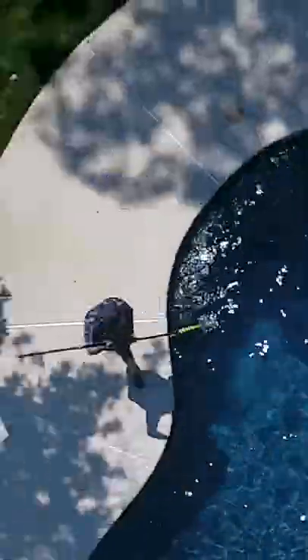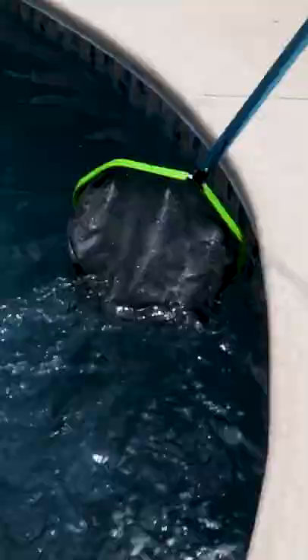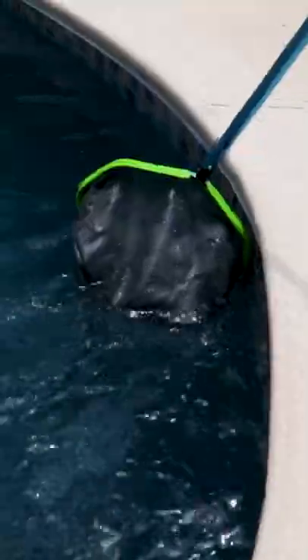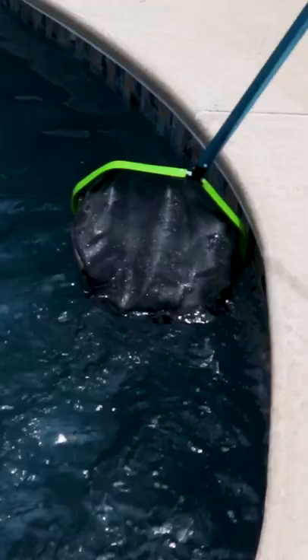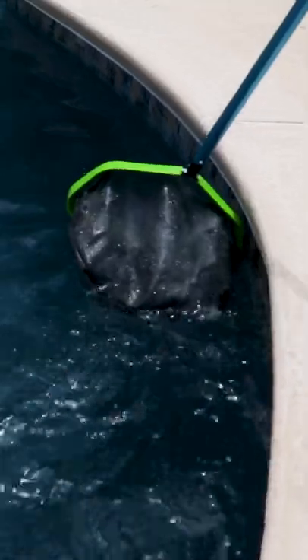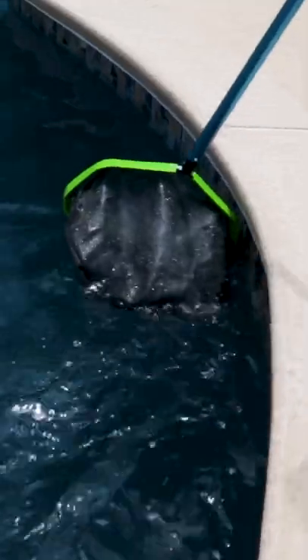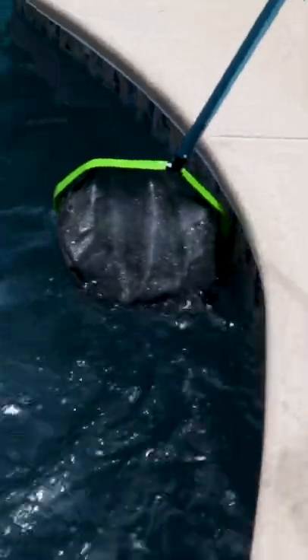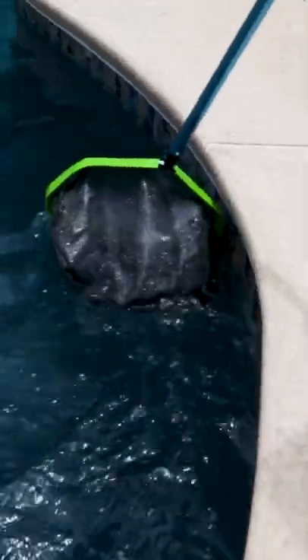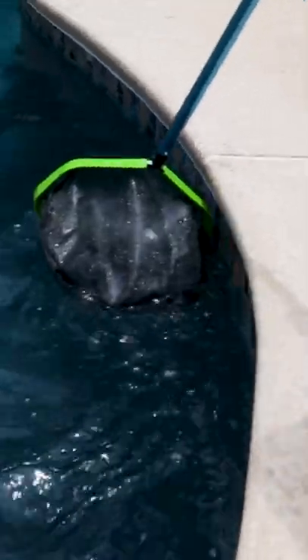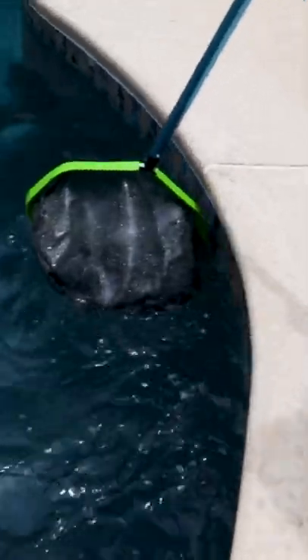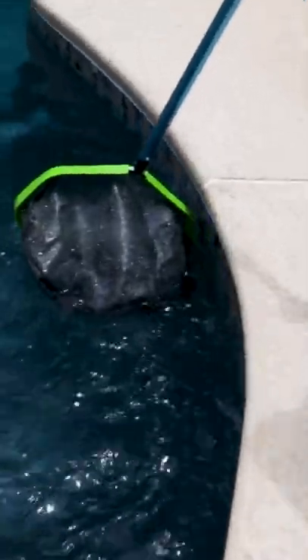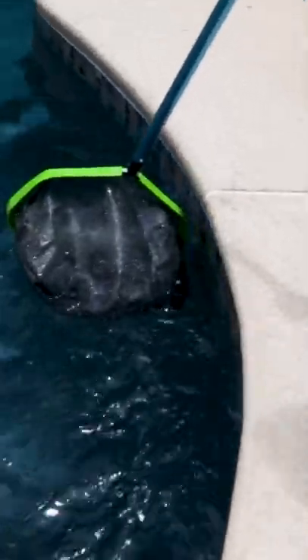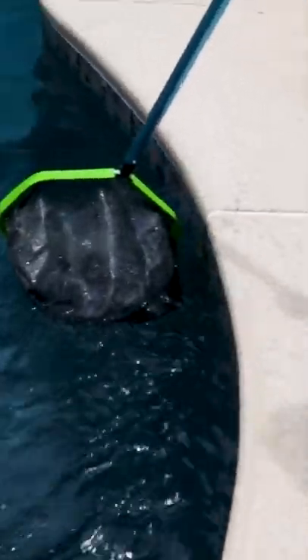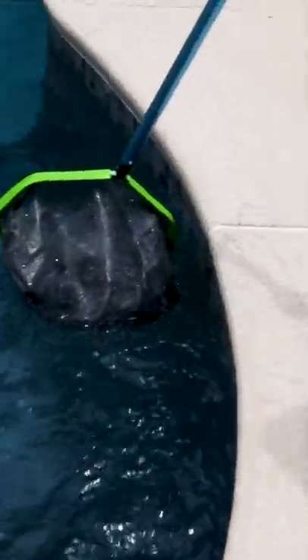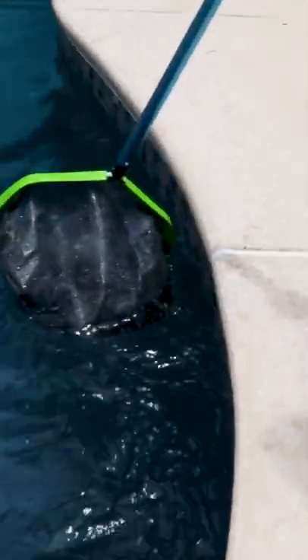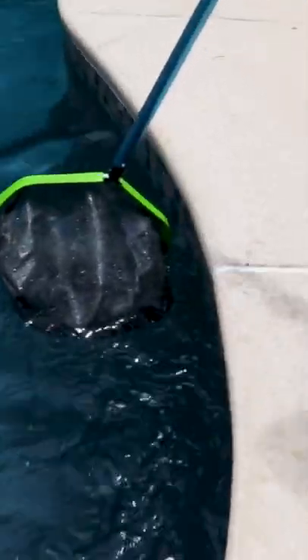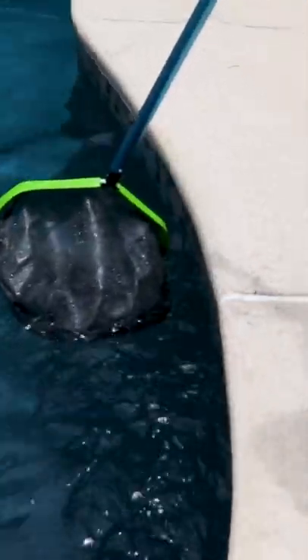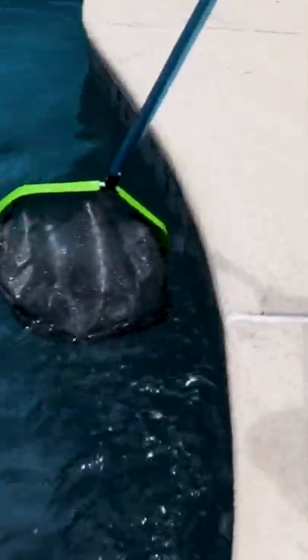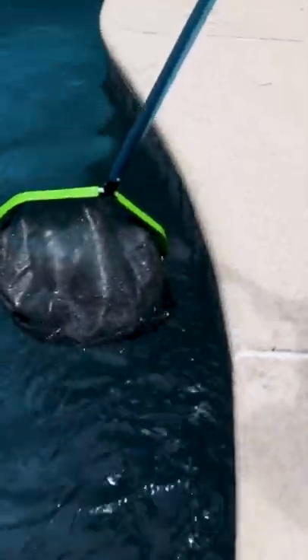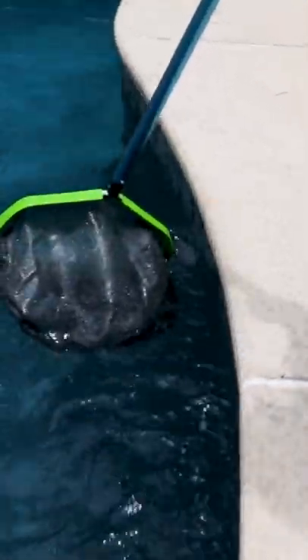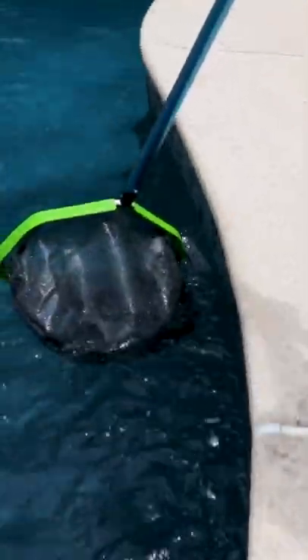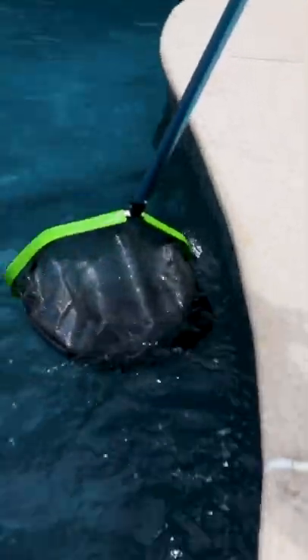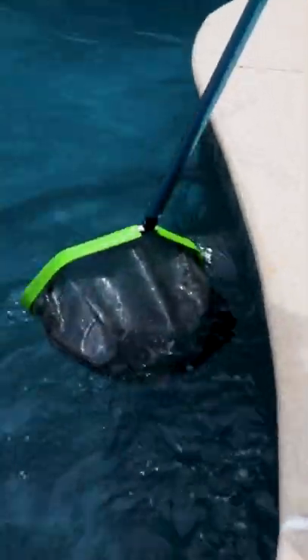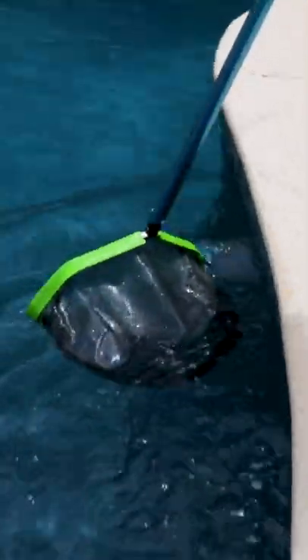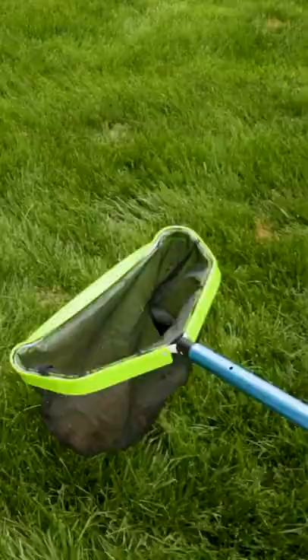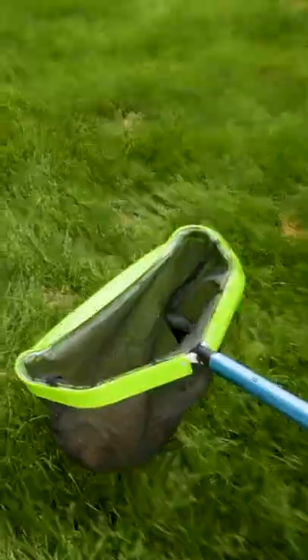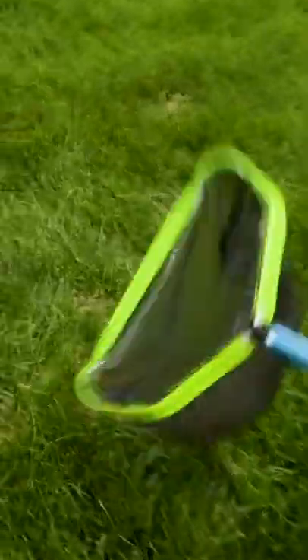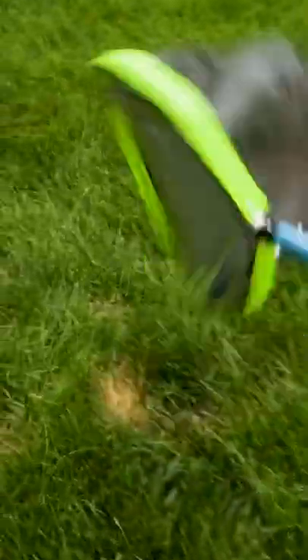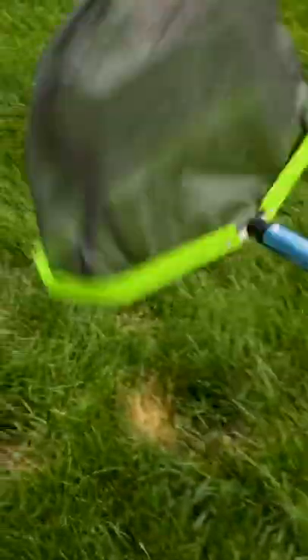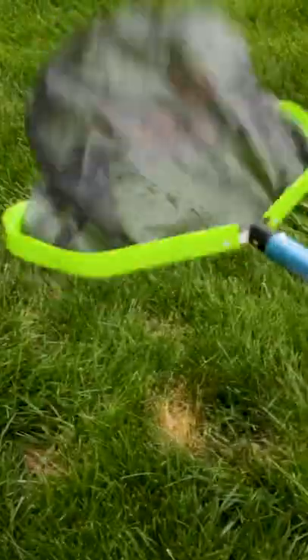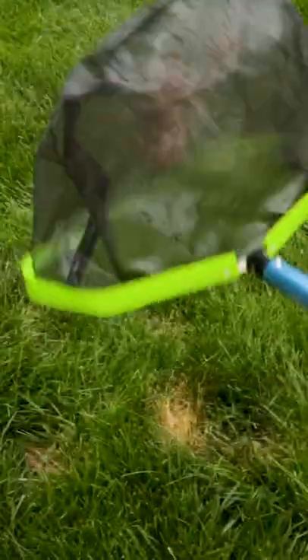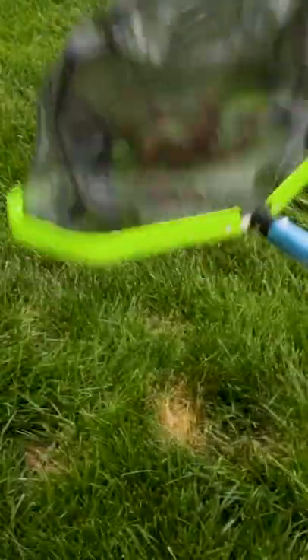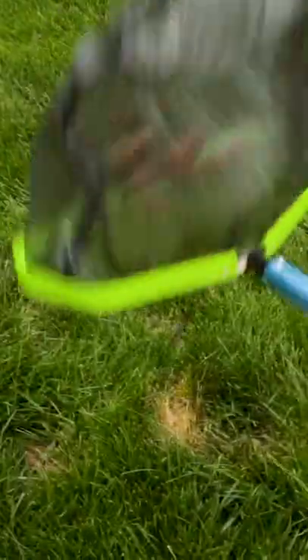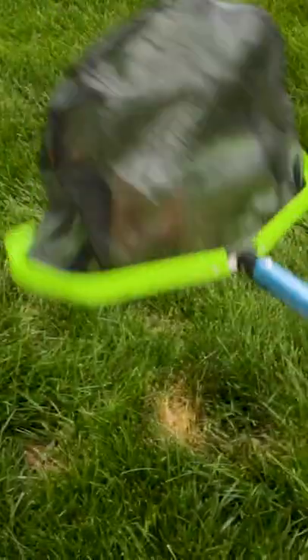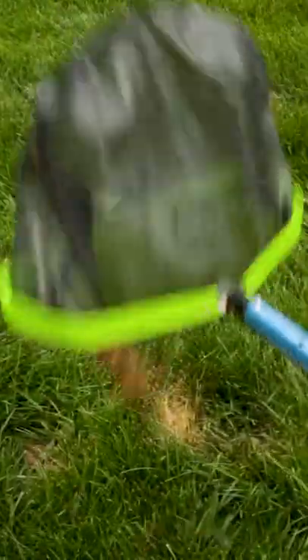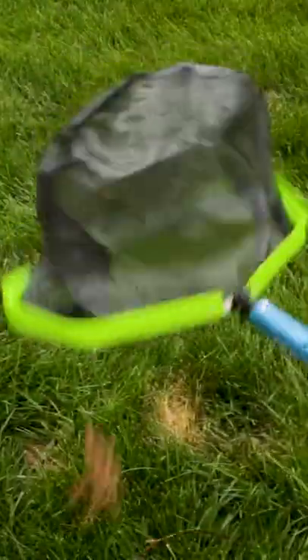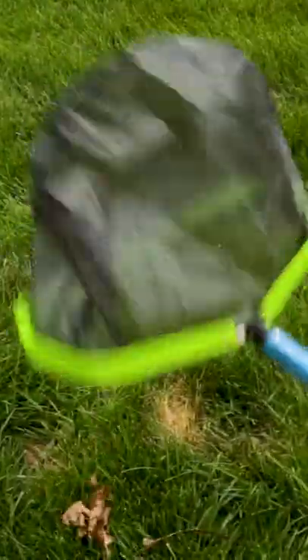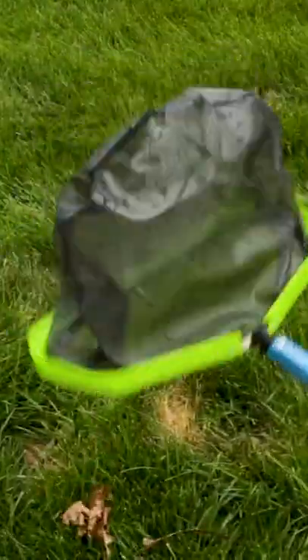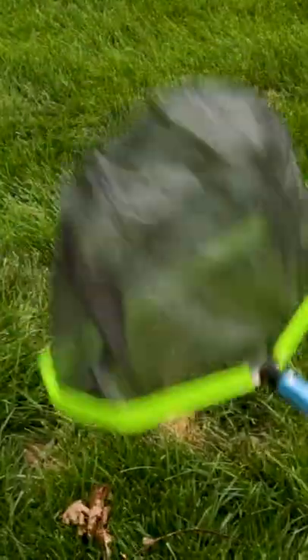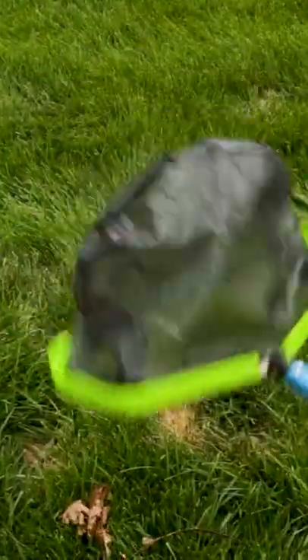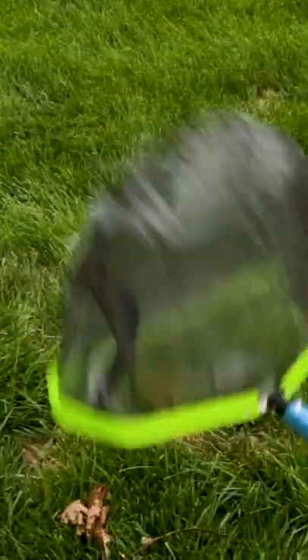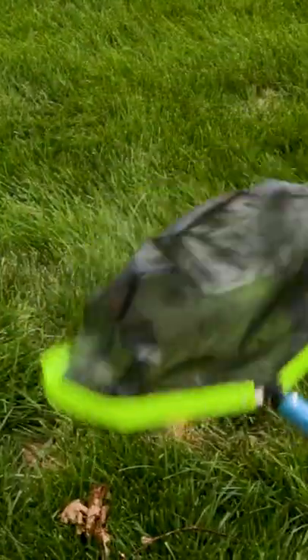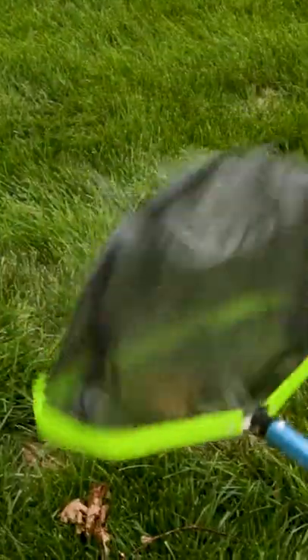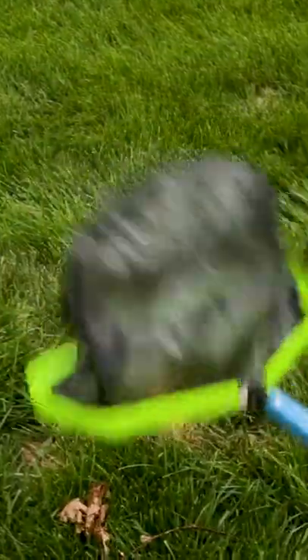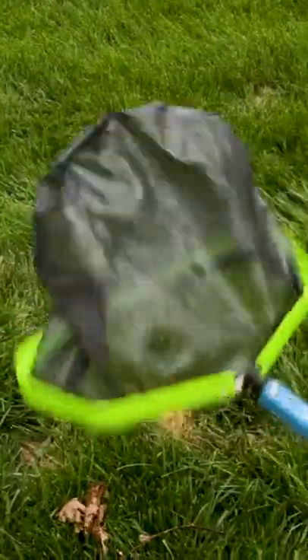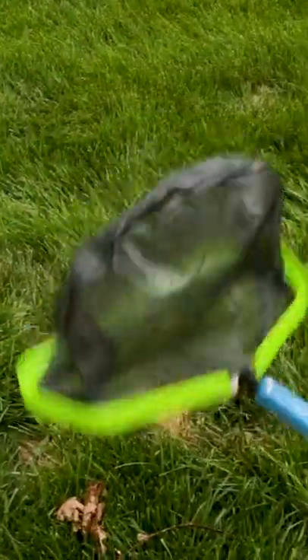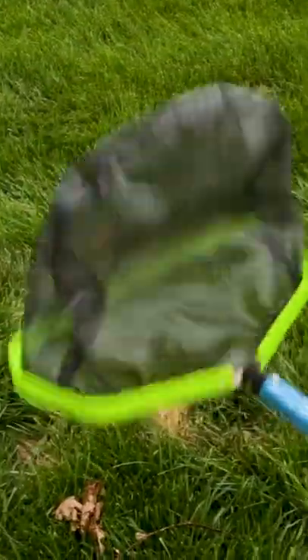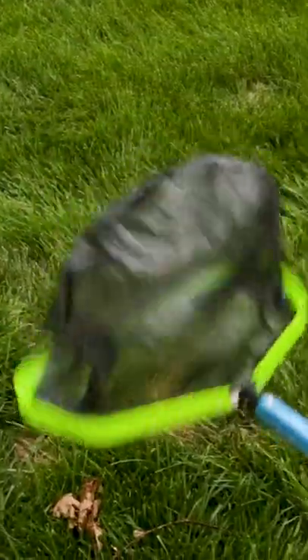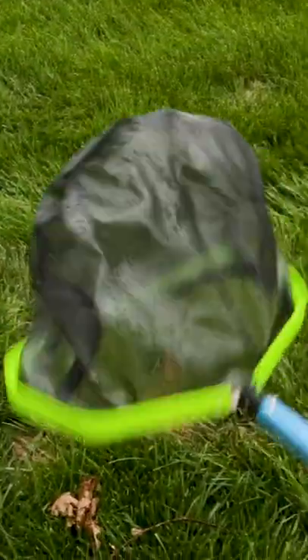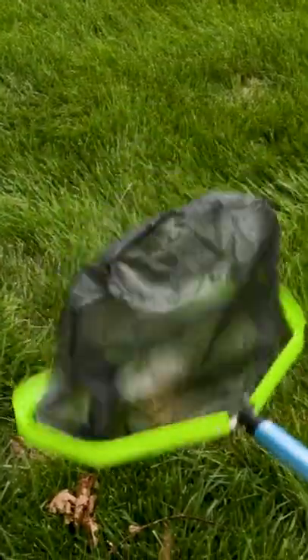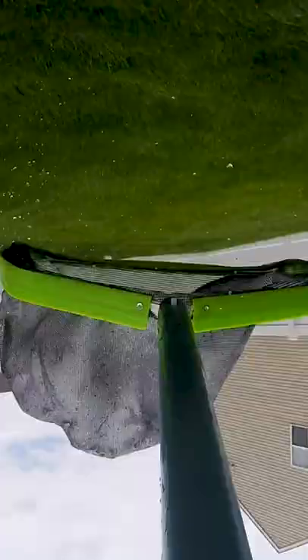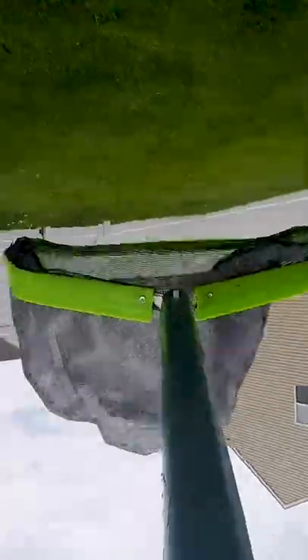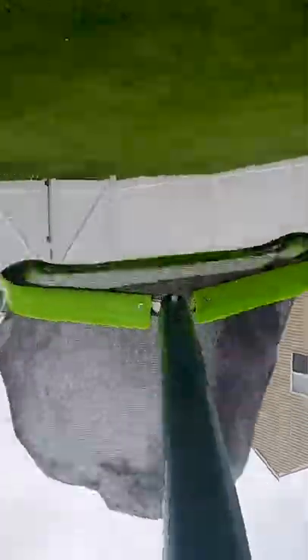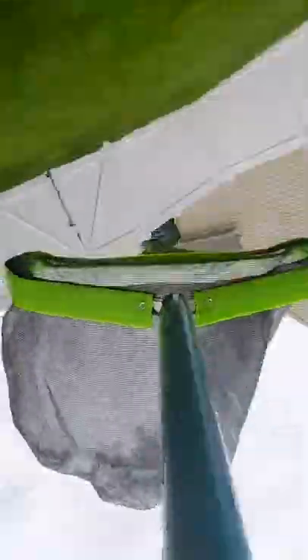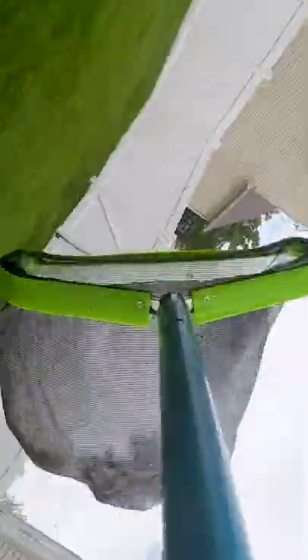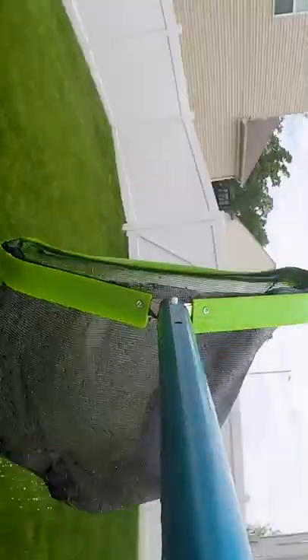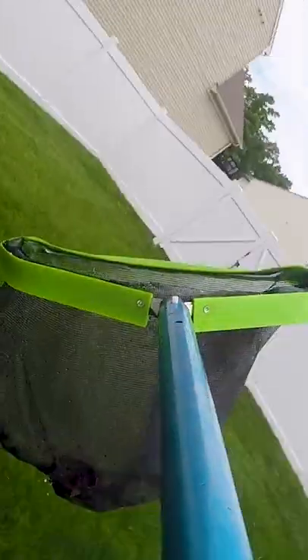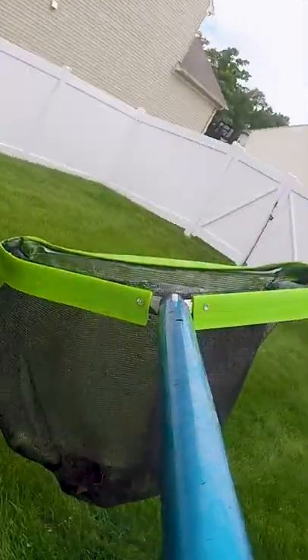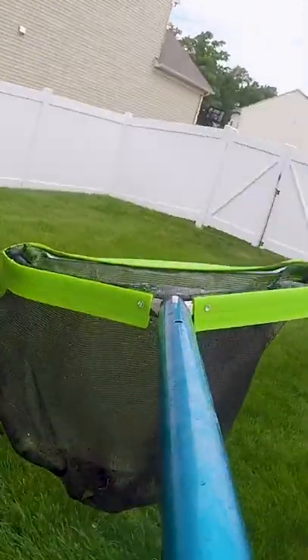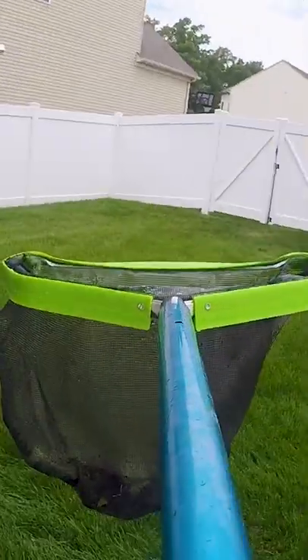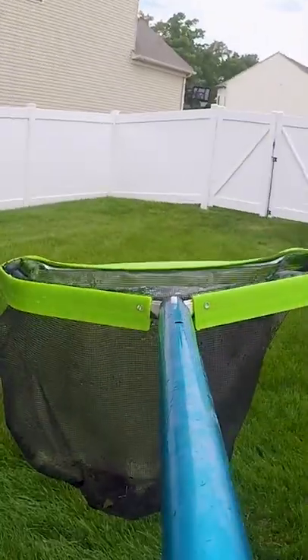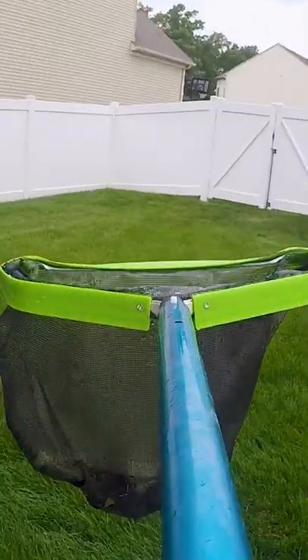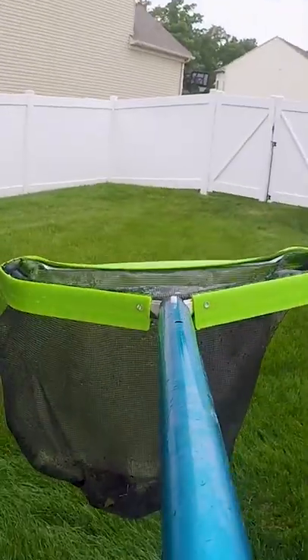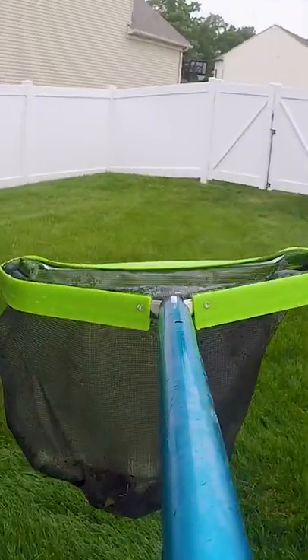Then skim the perimeter of your pool to get anything you missed. This is why it's better to use a leaf net over a skimmer net — you'll only have to empty it once.